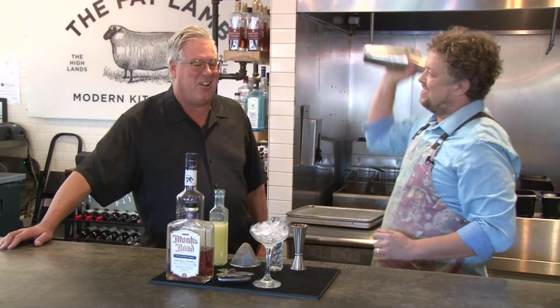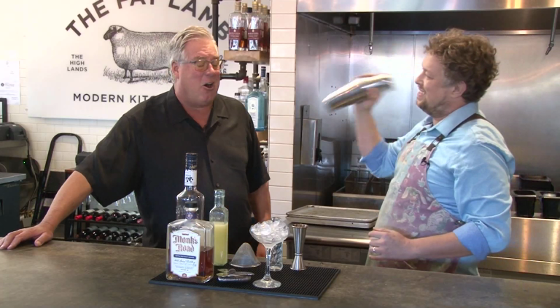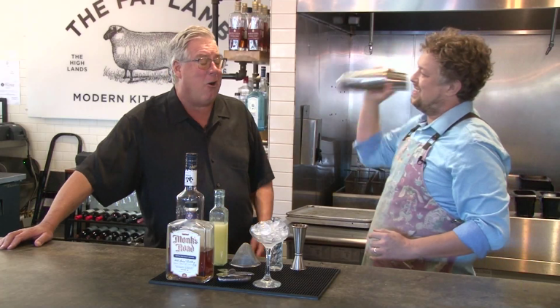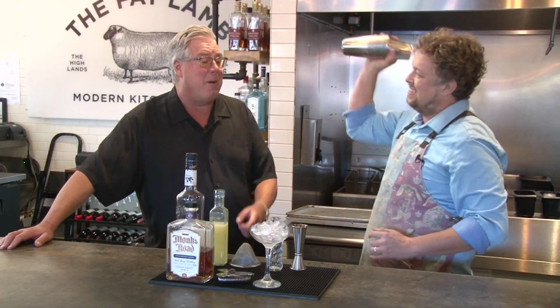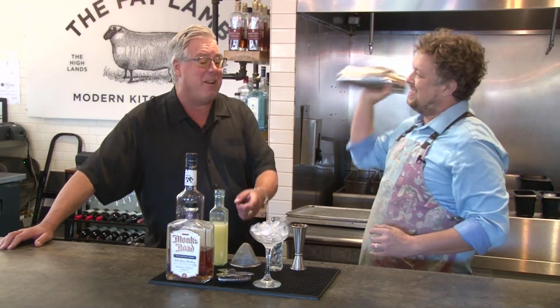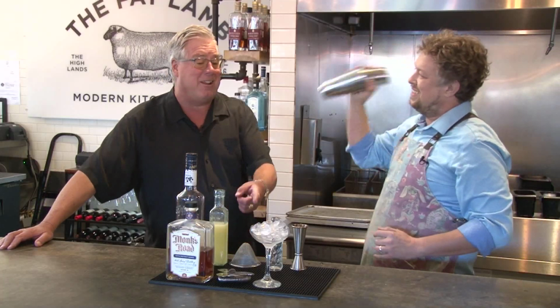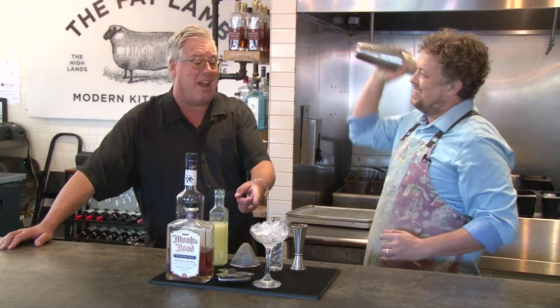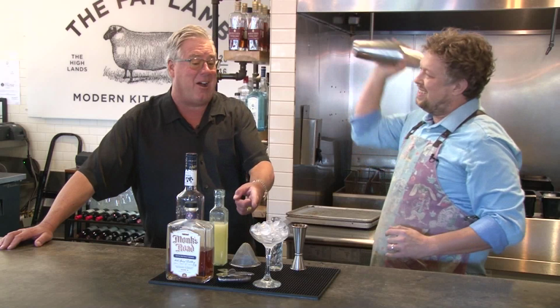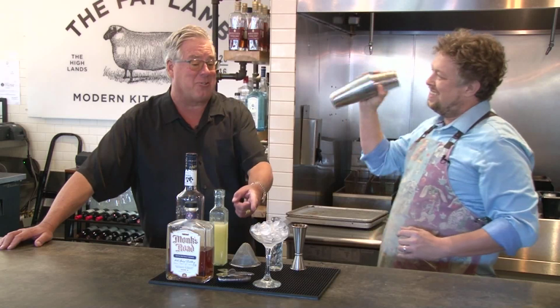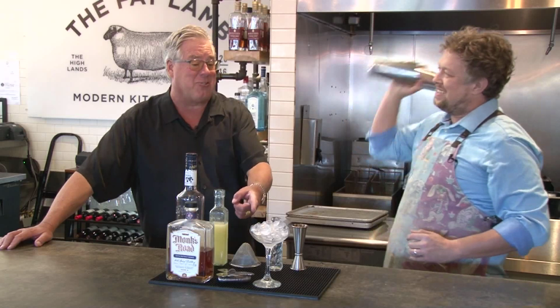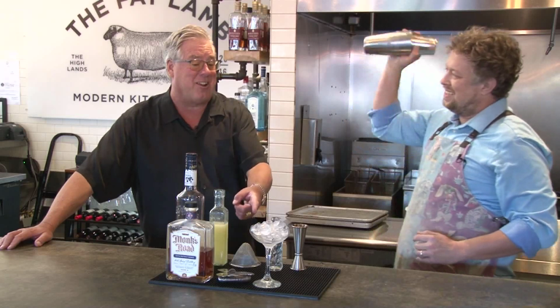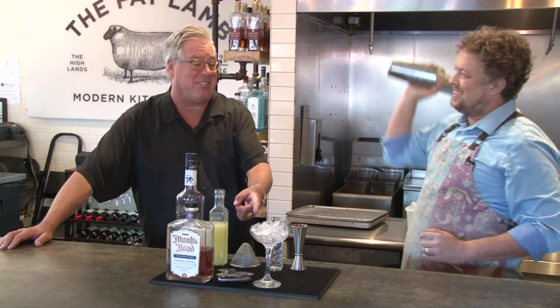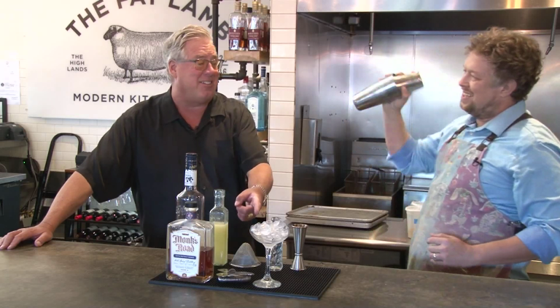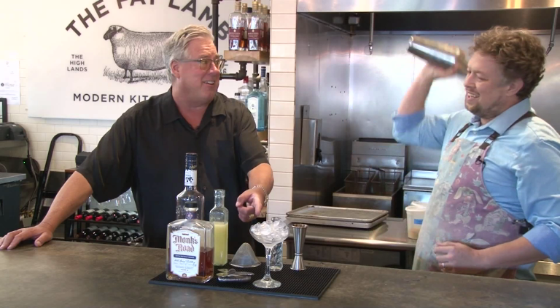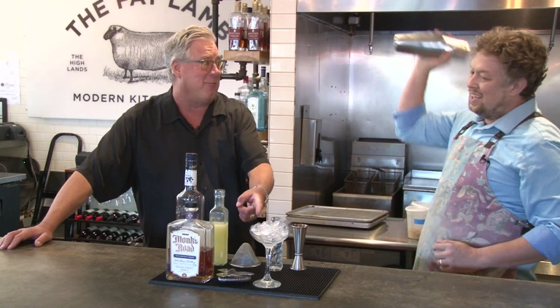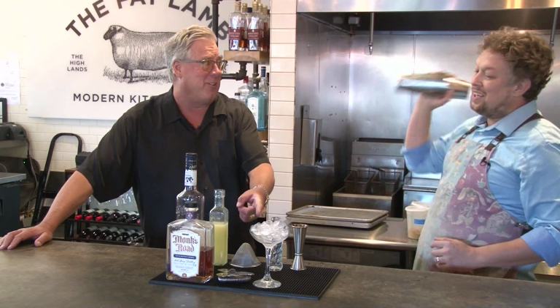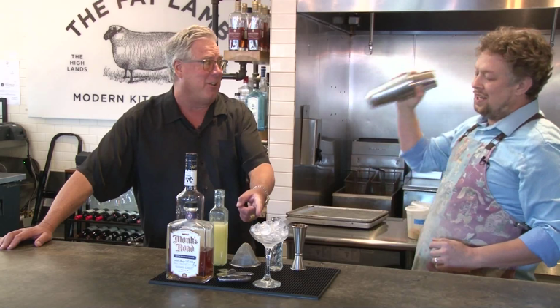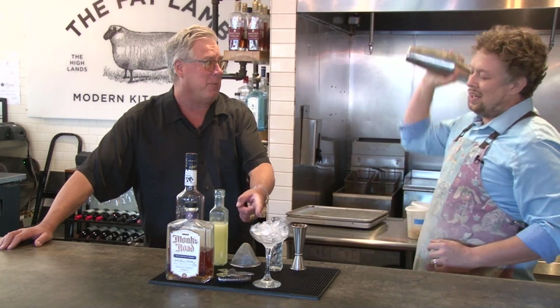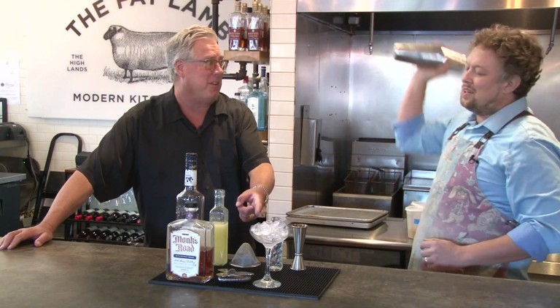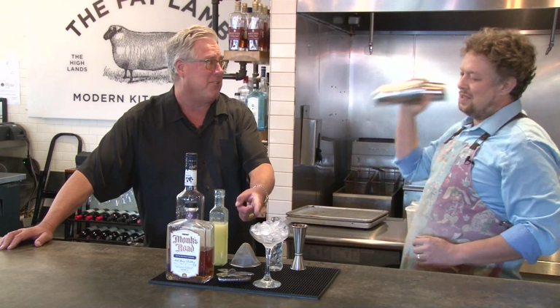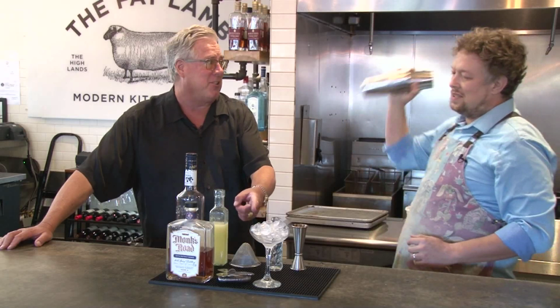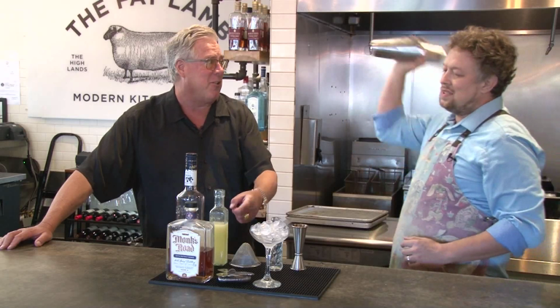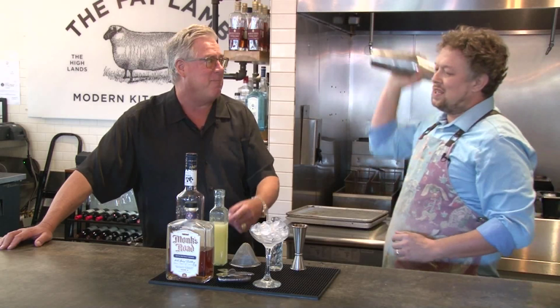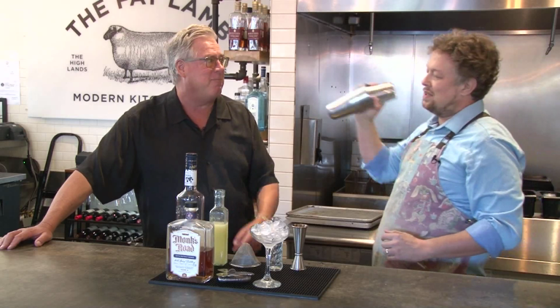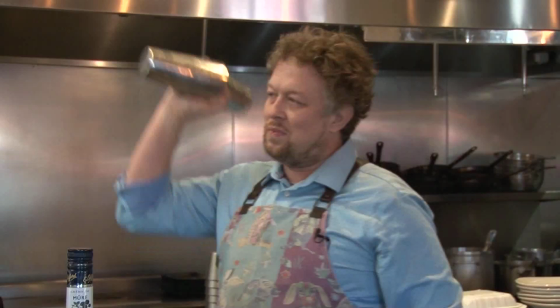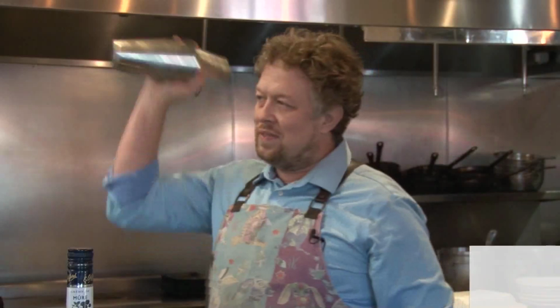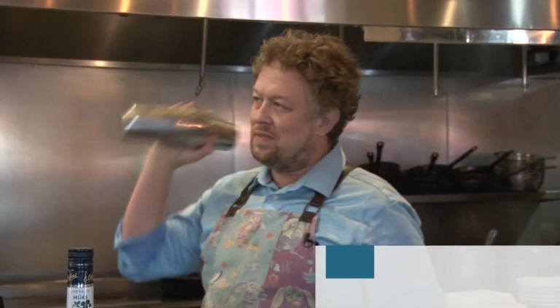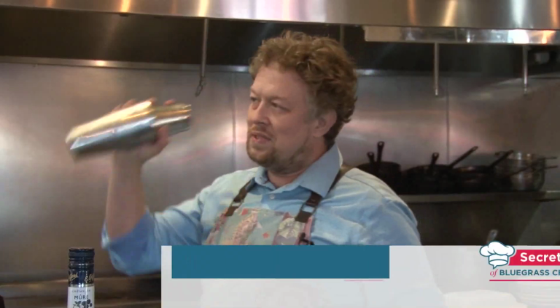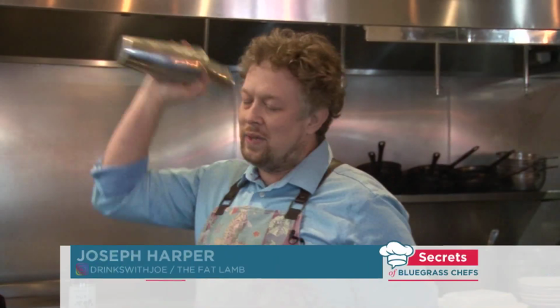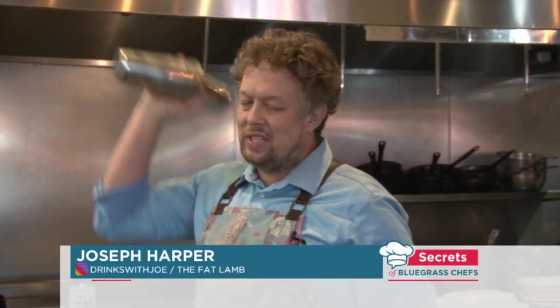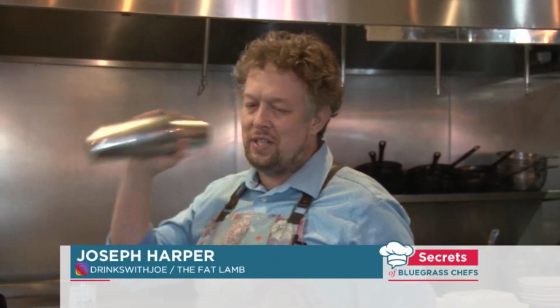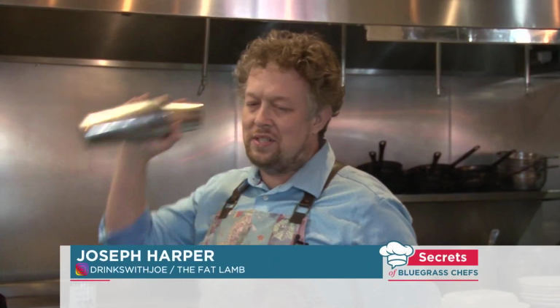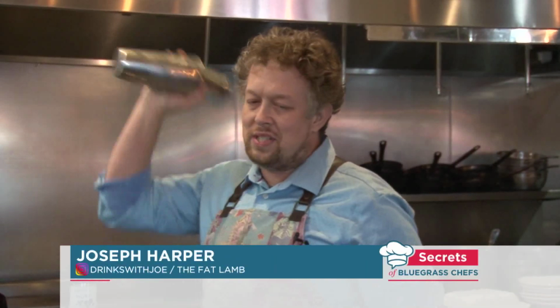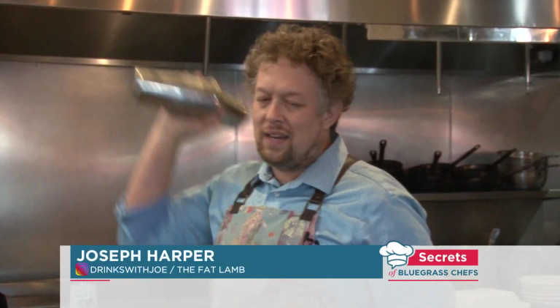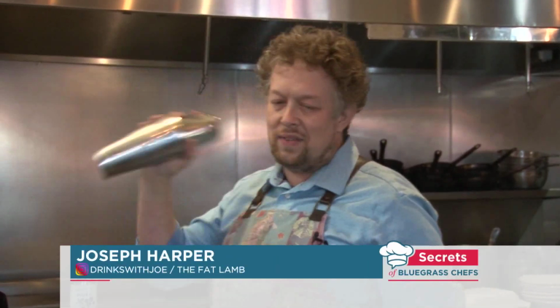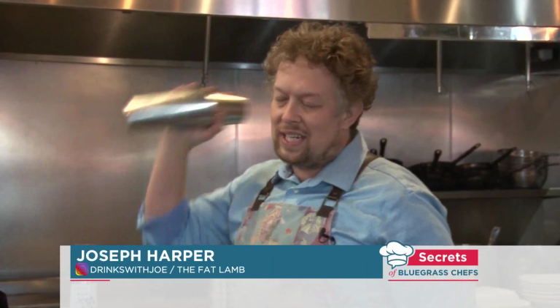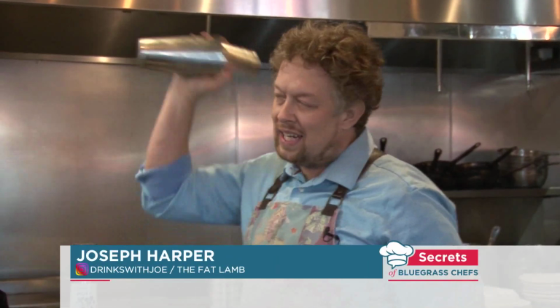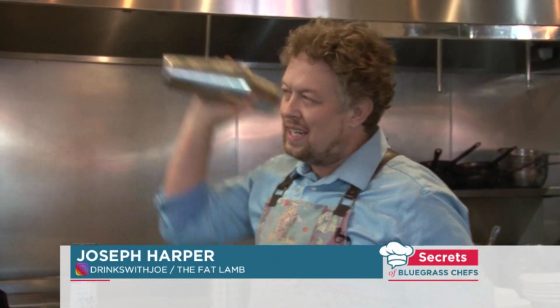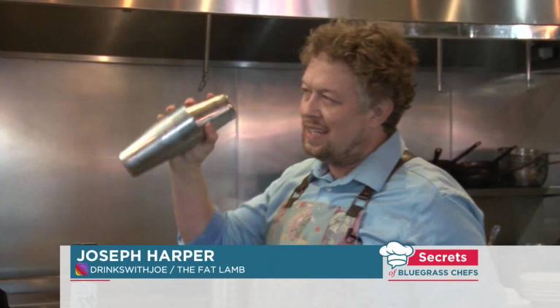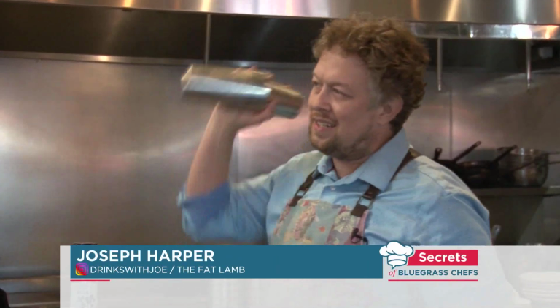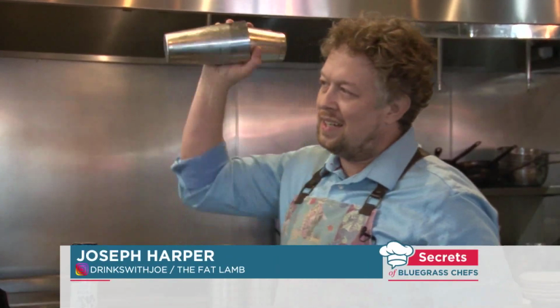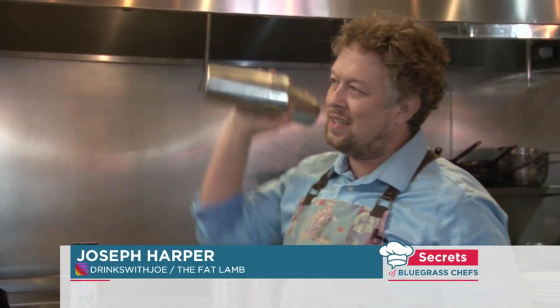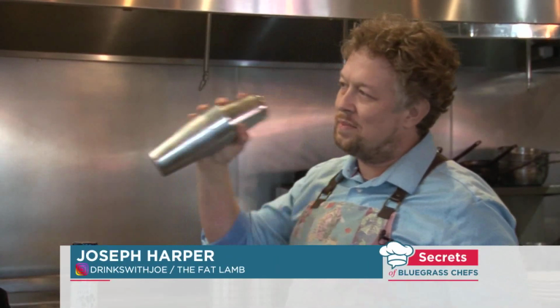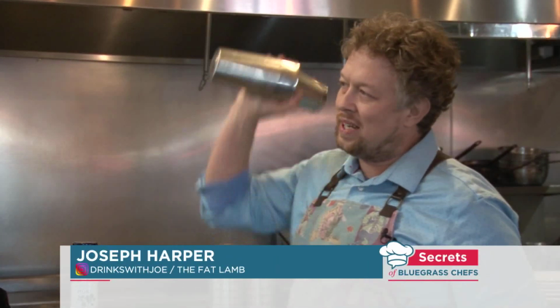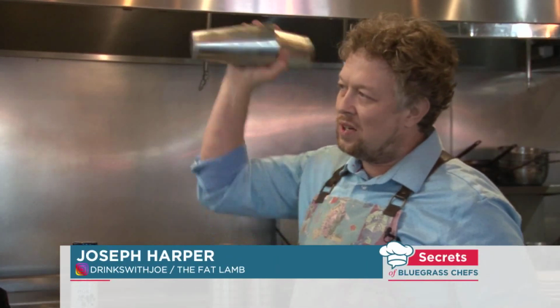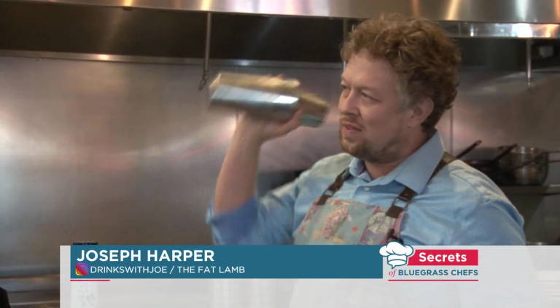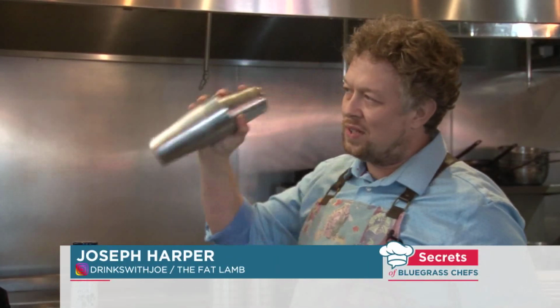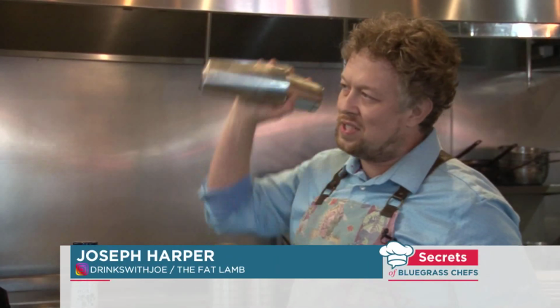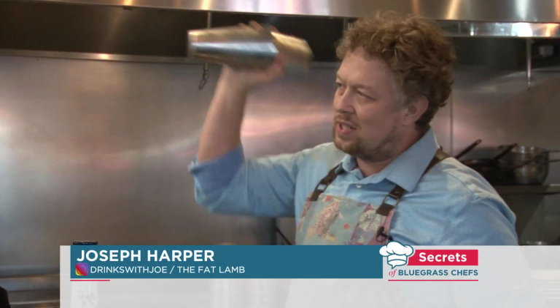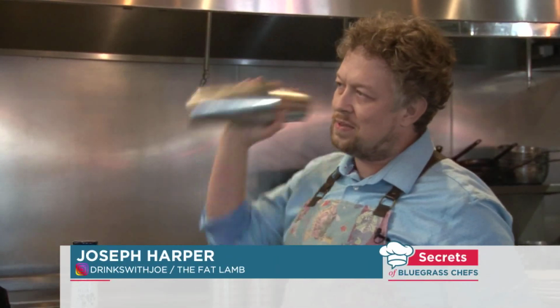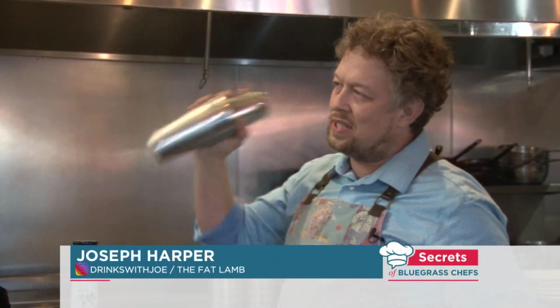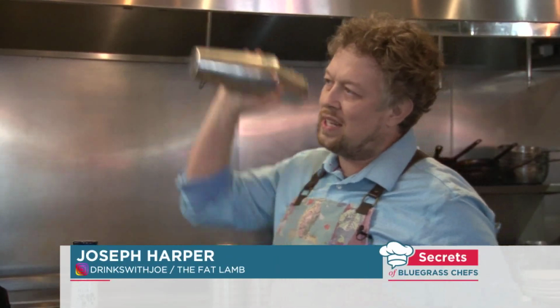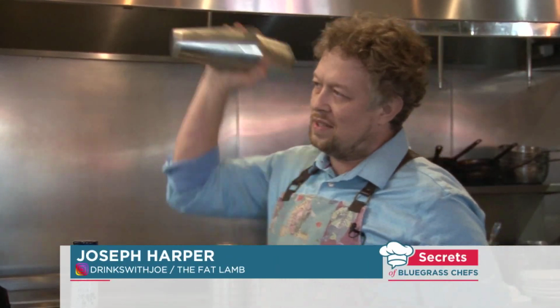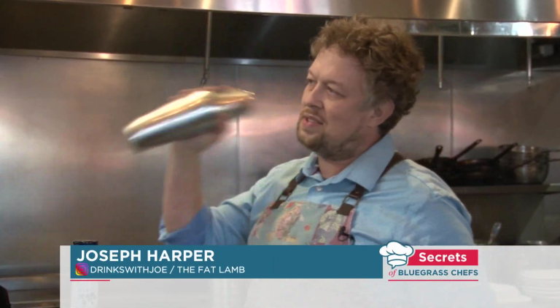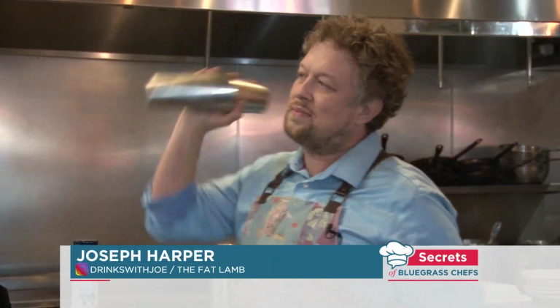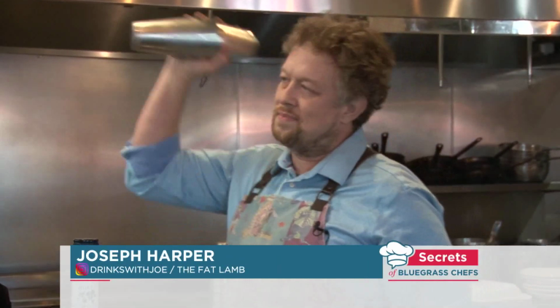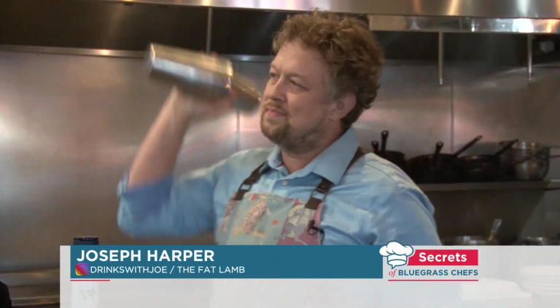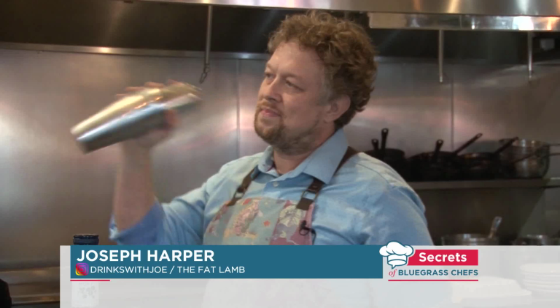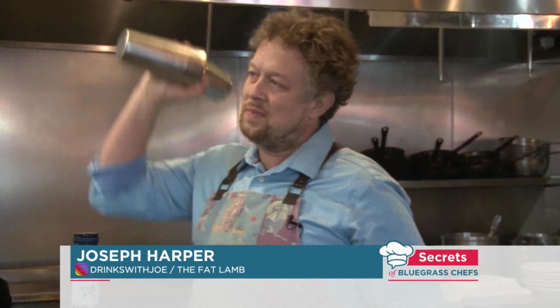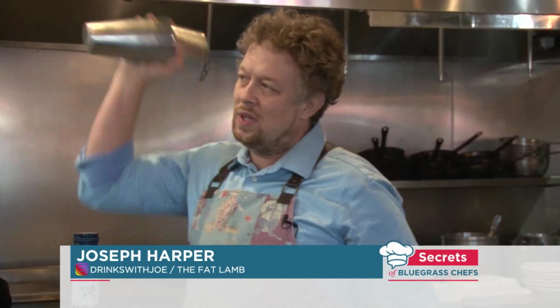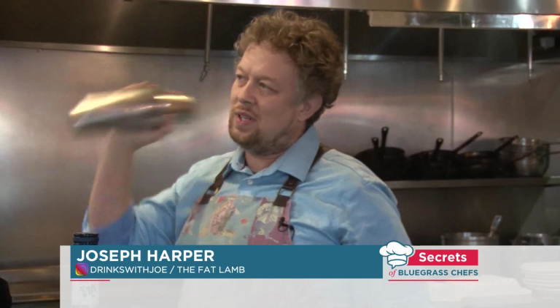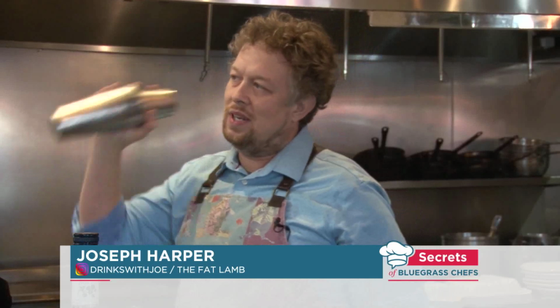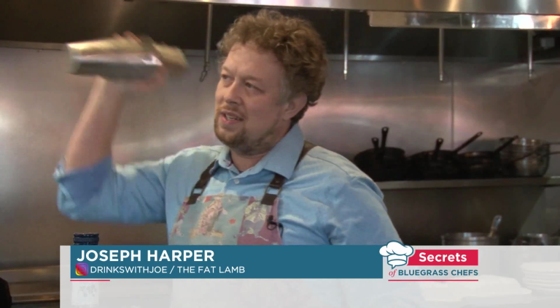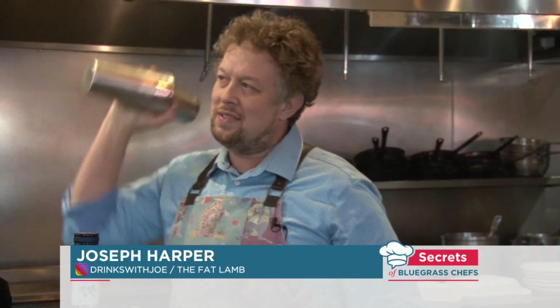All made in-house — the vanilla bean syrup? Yeah, we juice every day and make all of our syrups in-house. That's a secret.